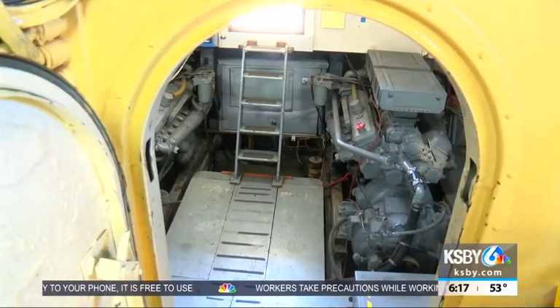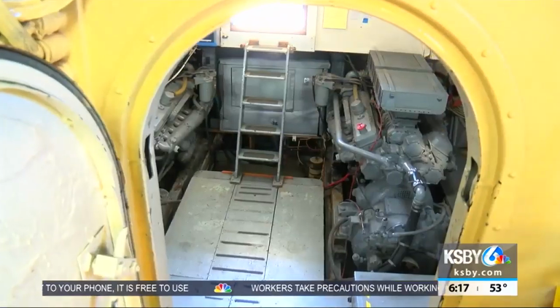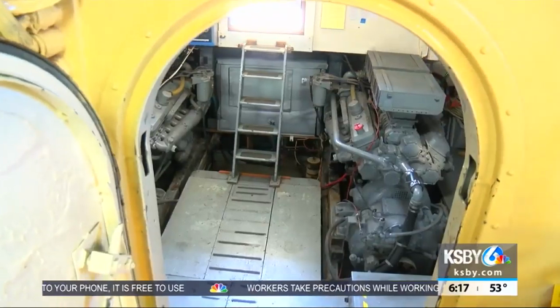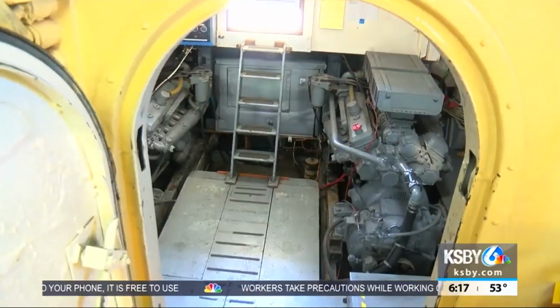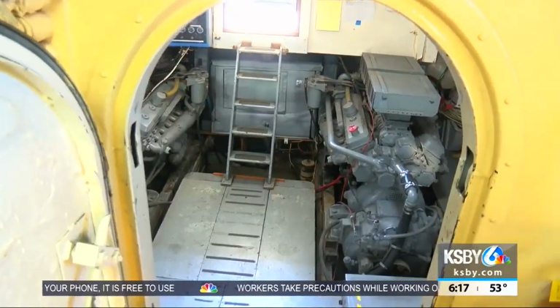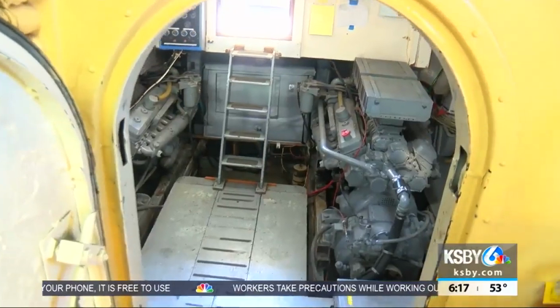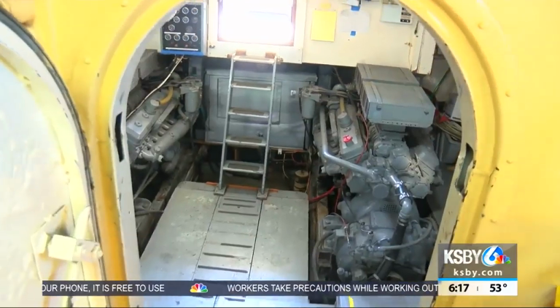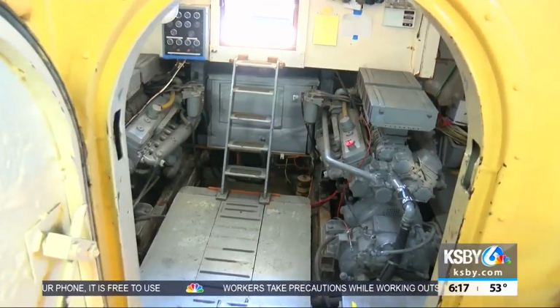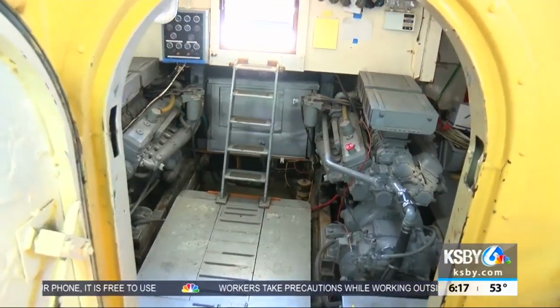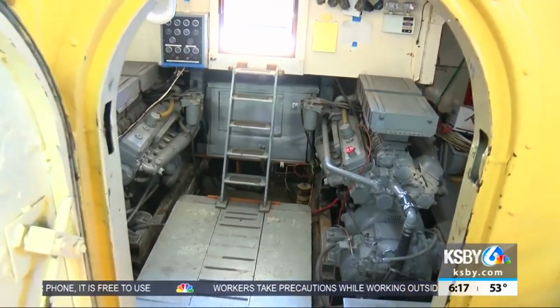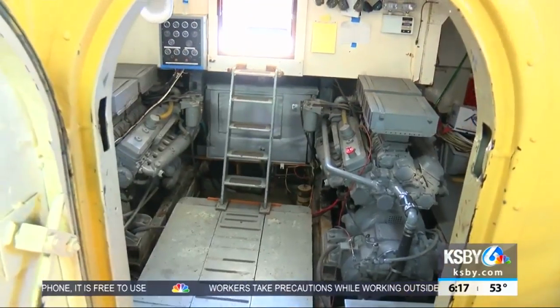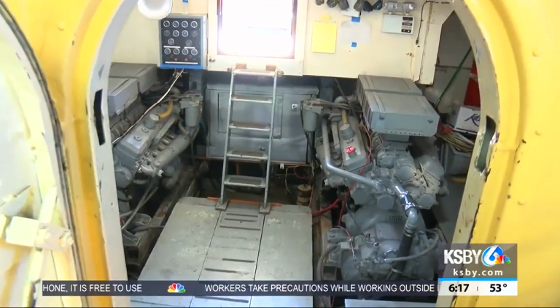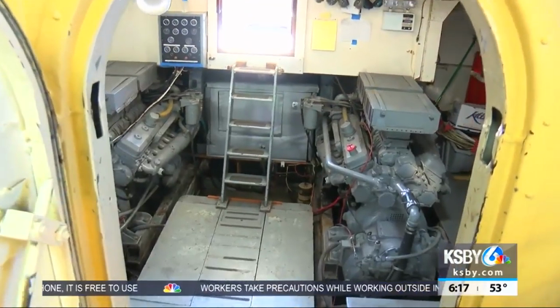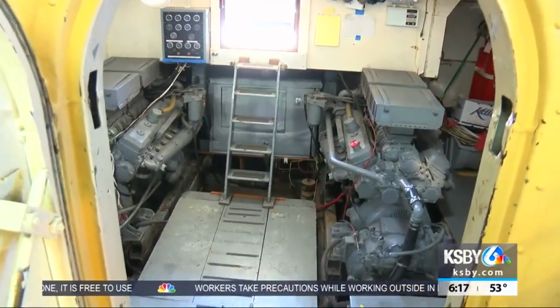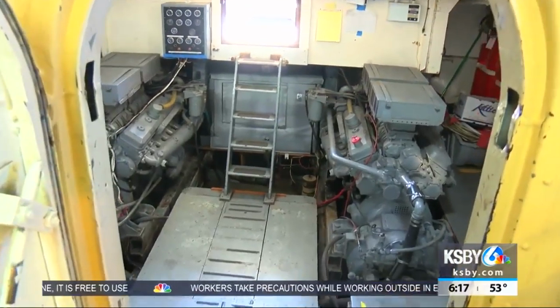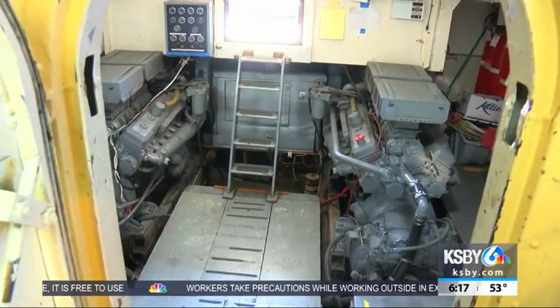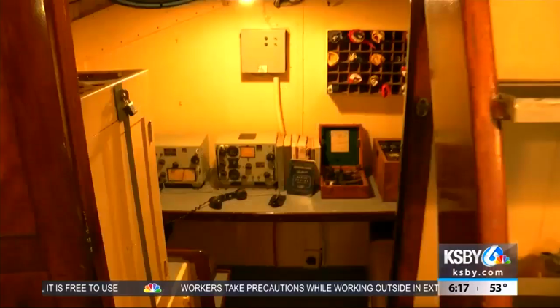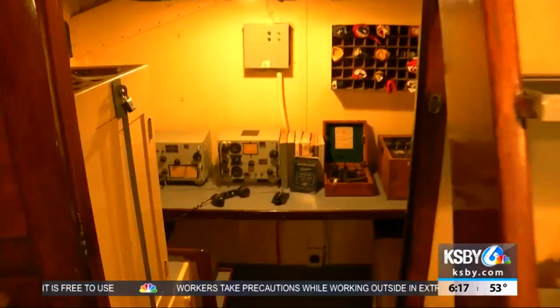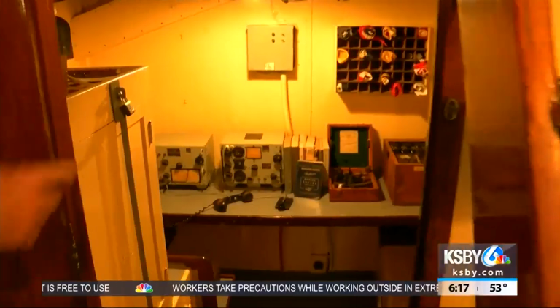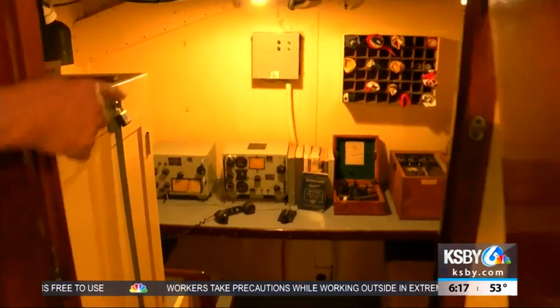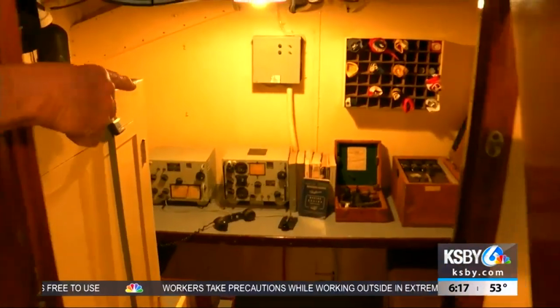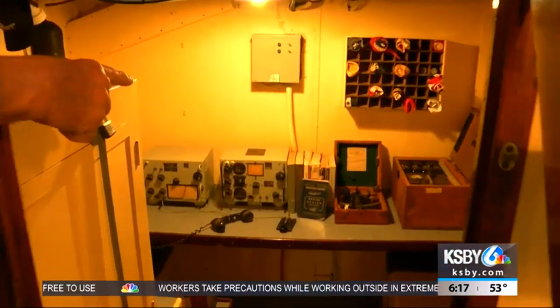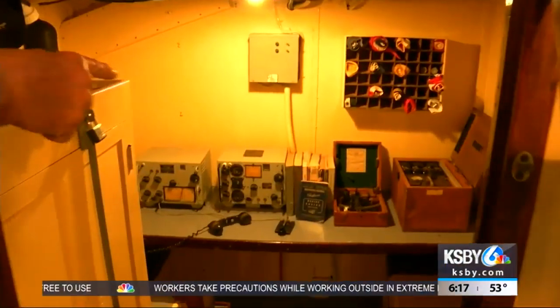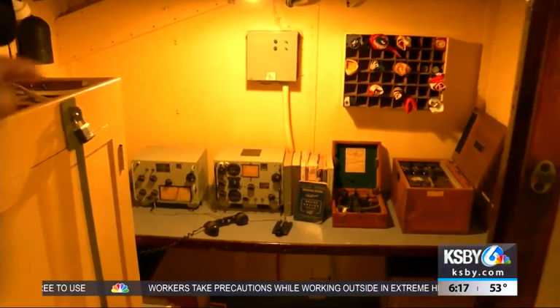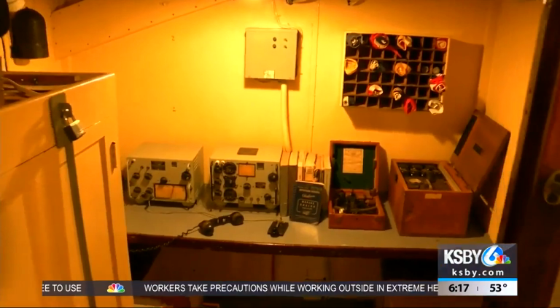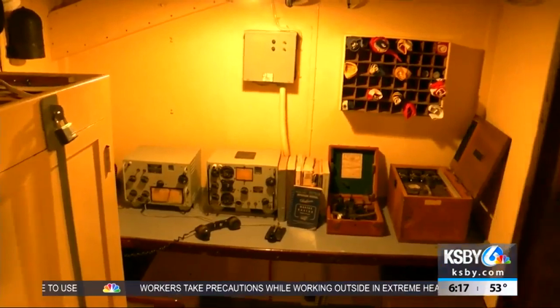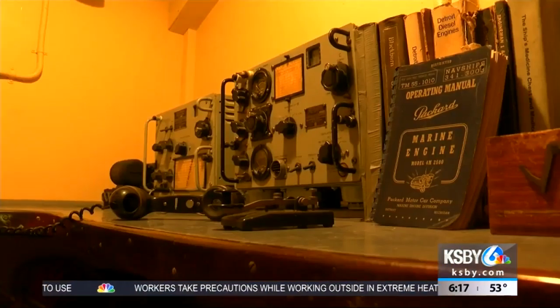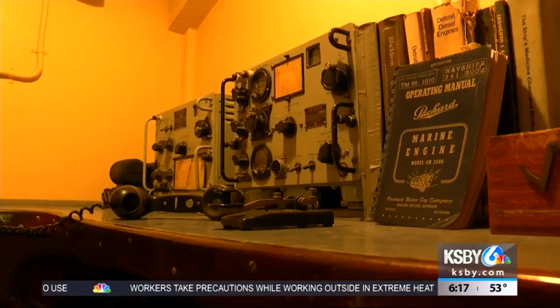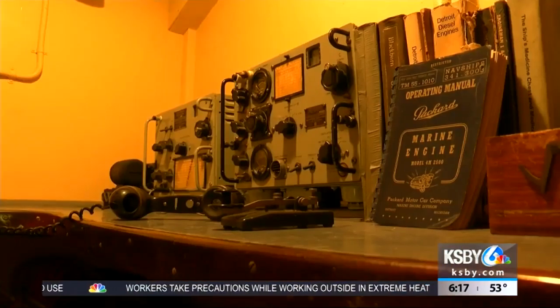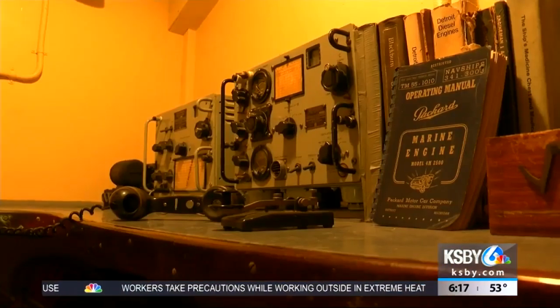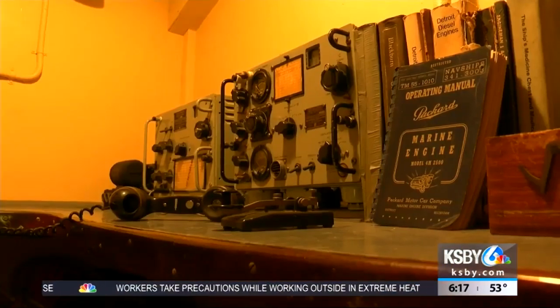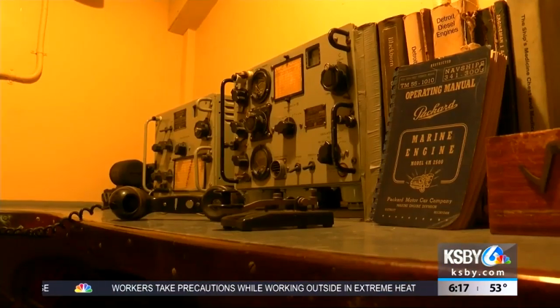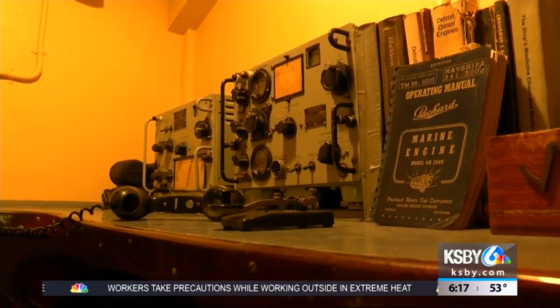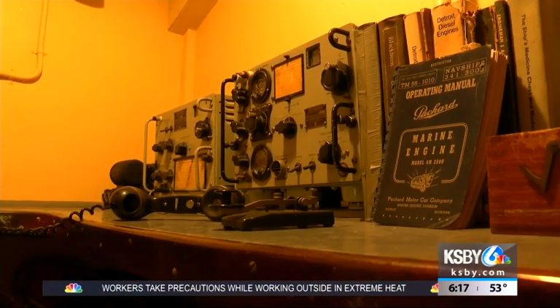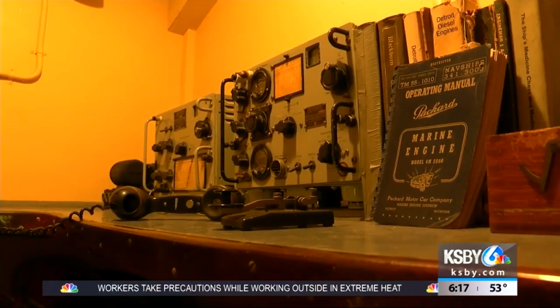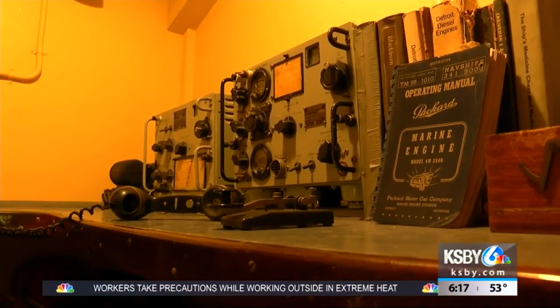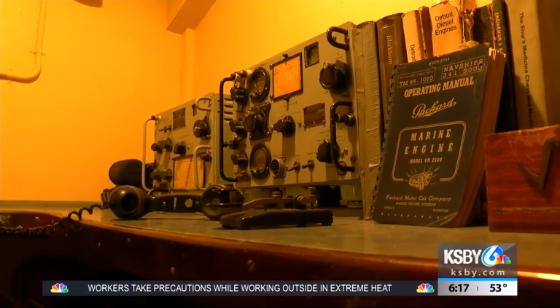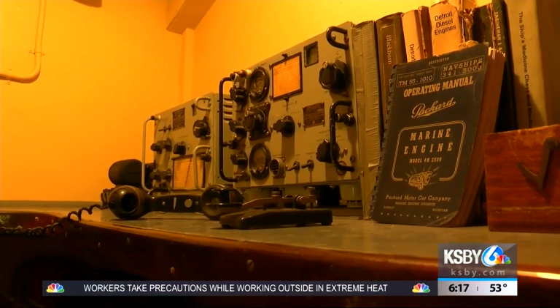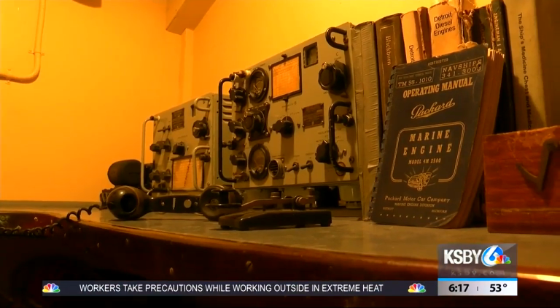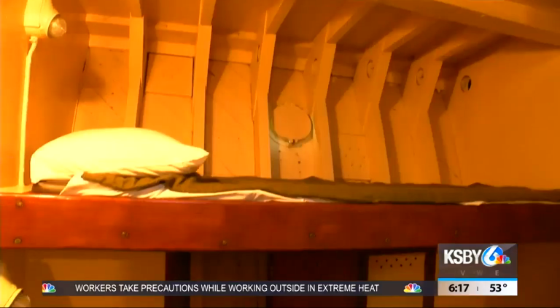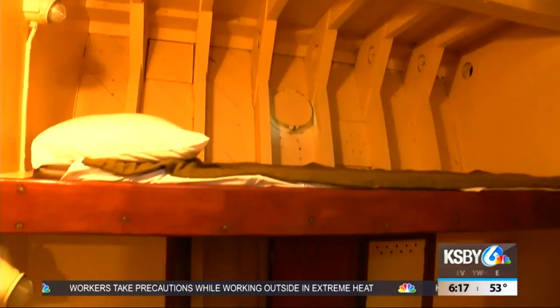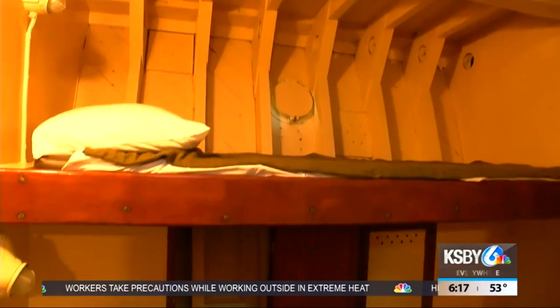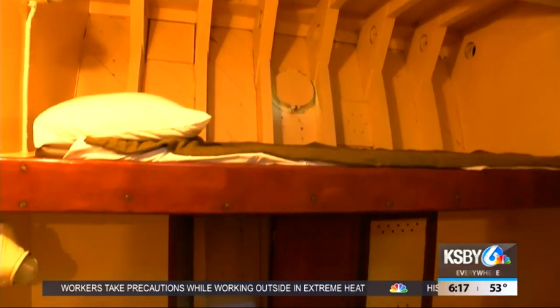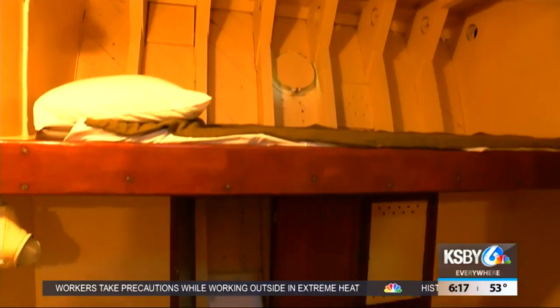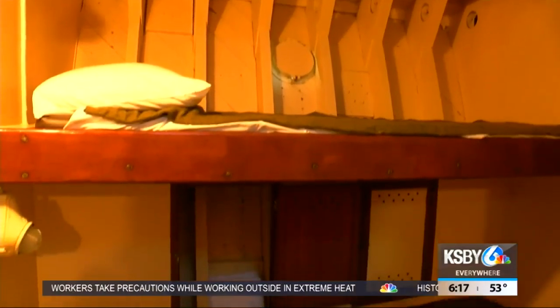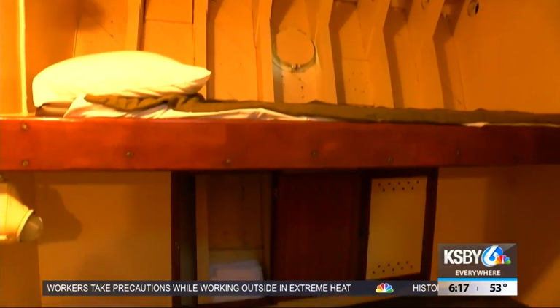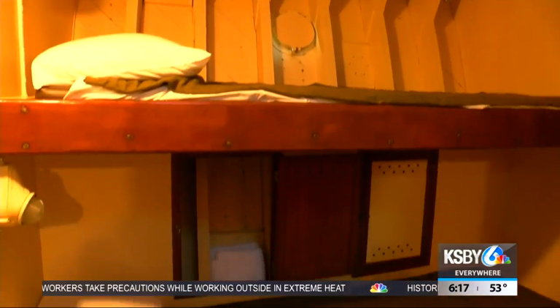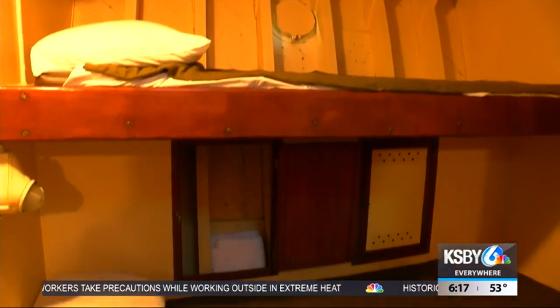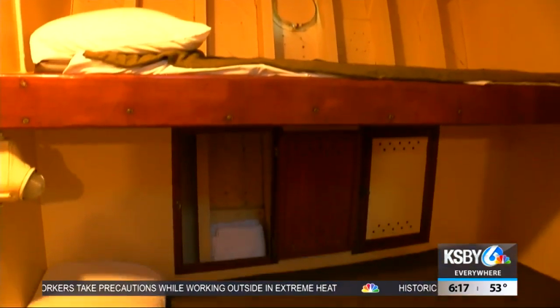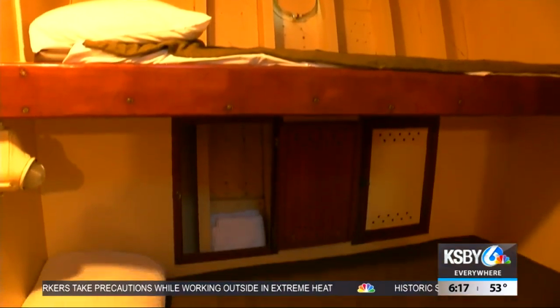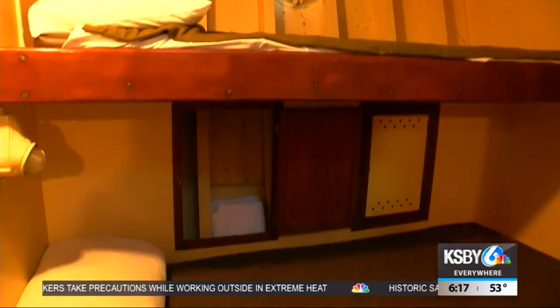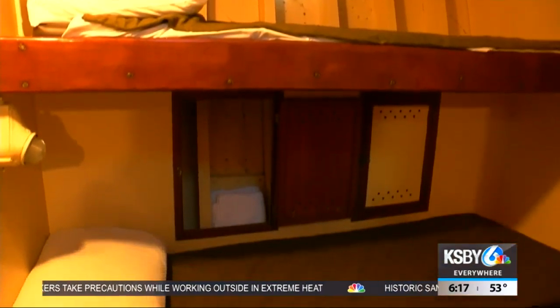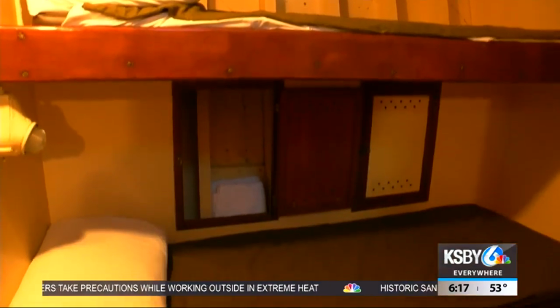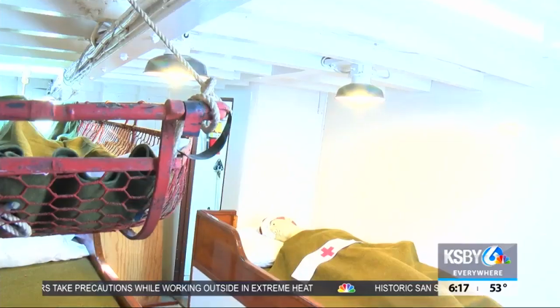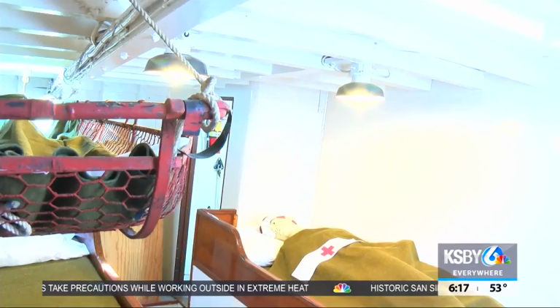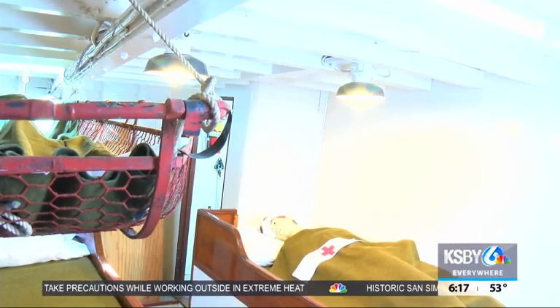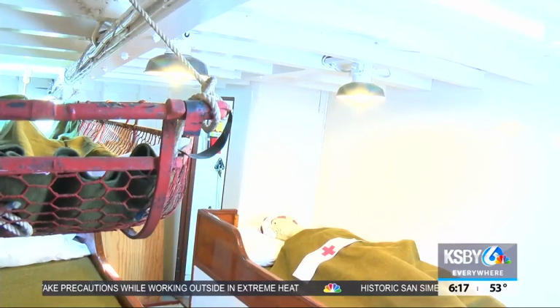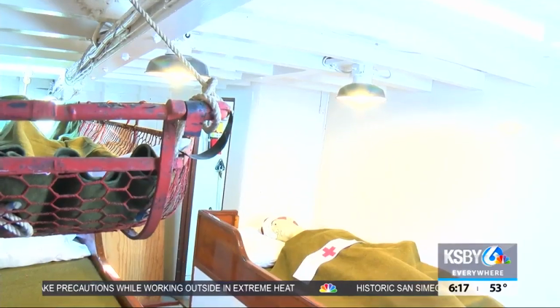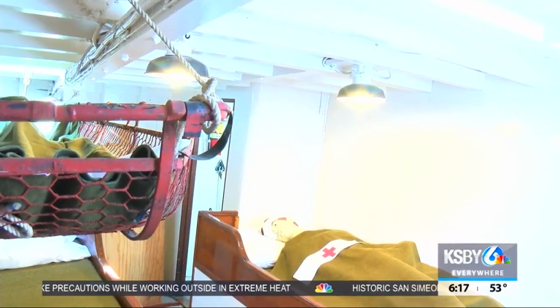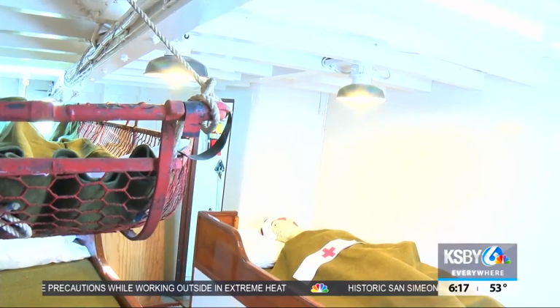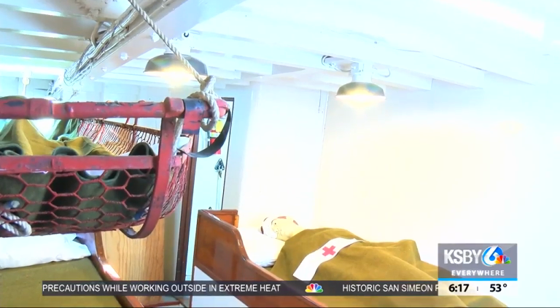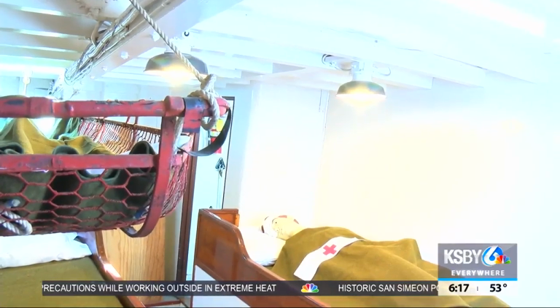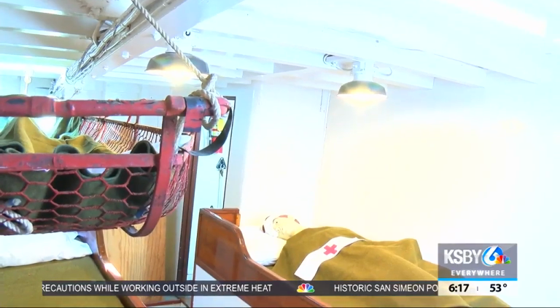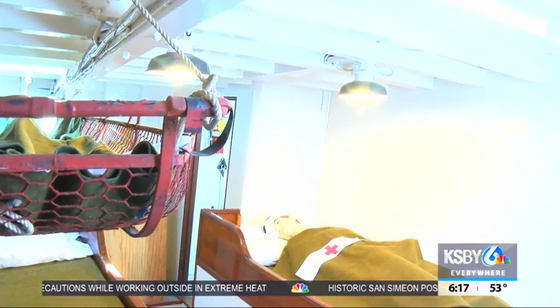While there, peek into the engine room. You'll also tour the communications quarters, see where the crew slept, and where patients were cared for.